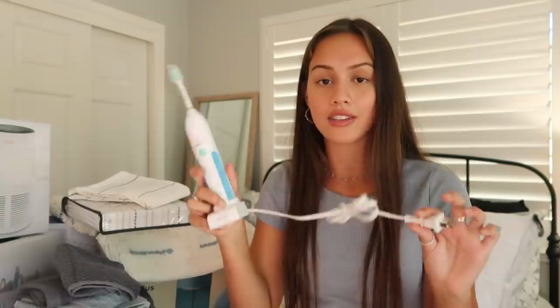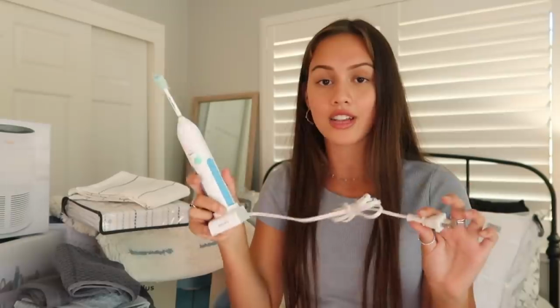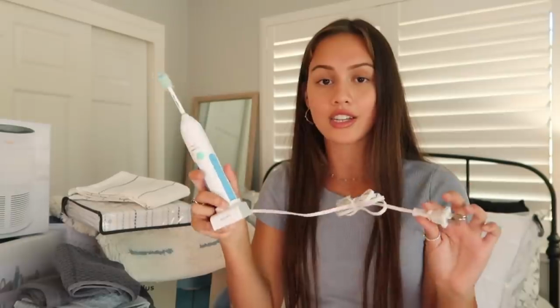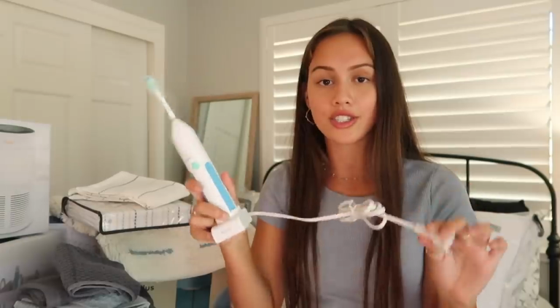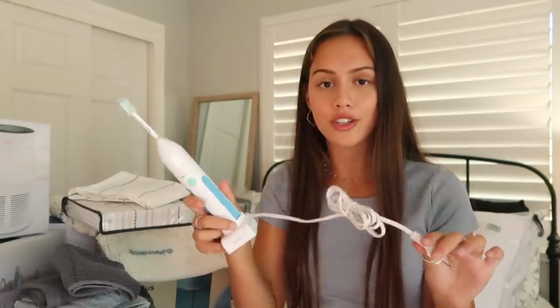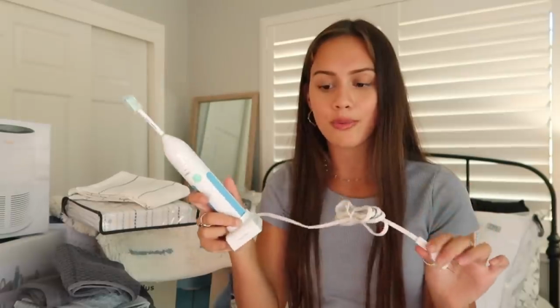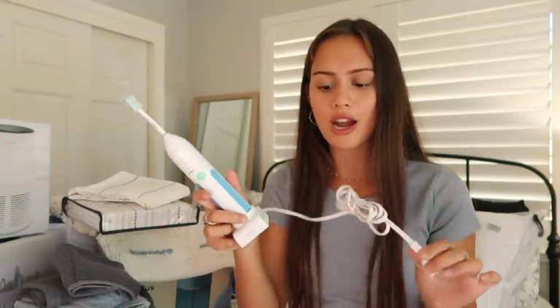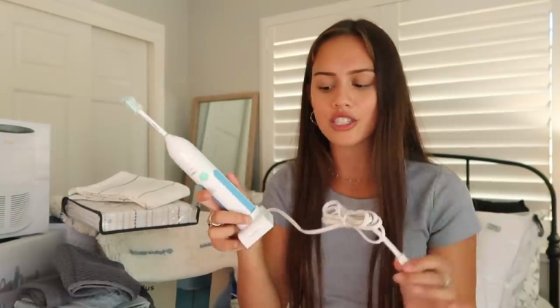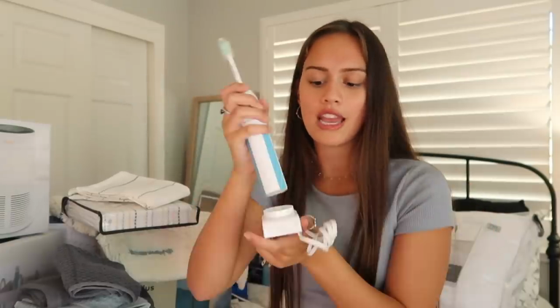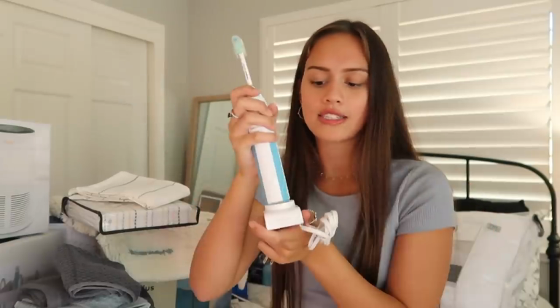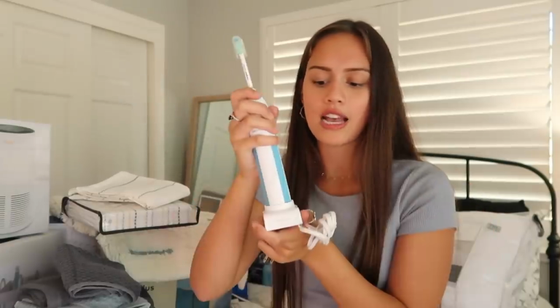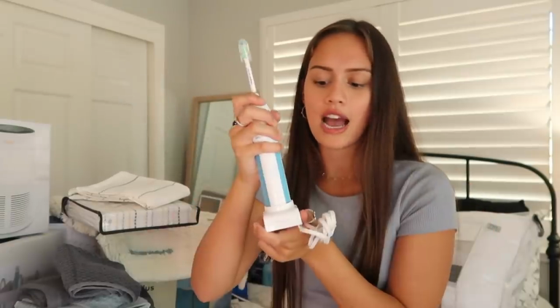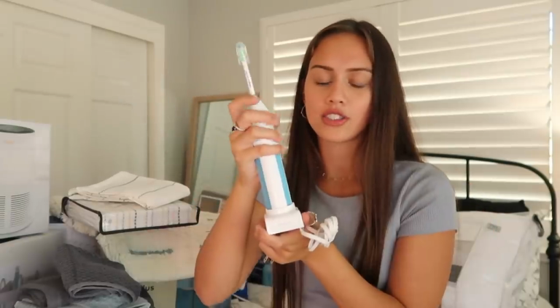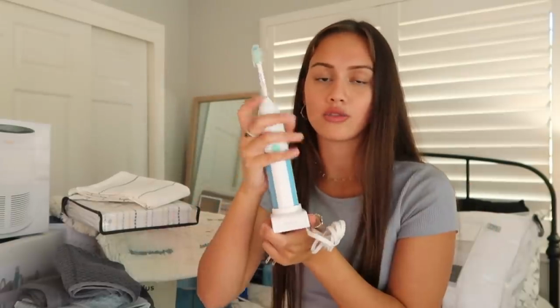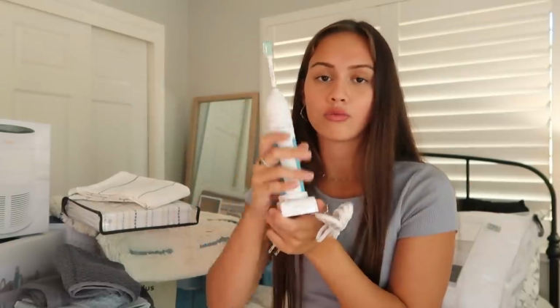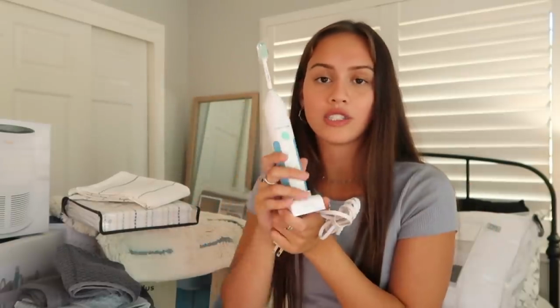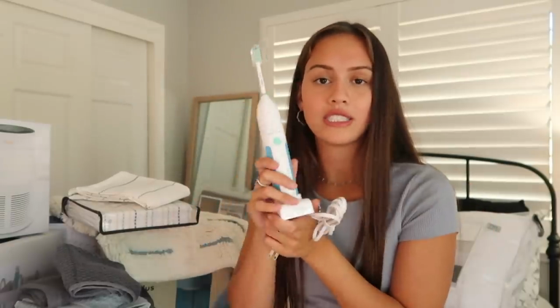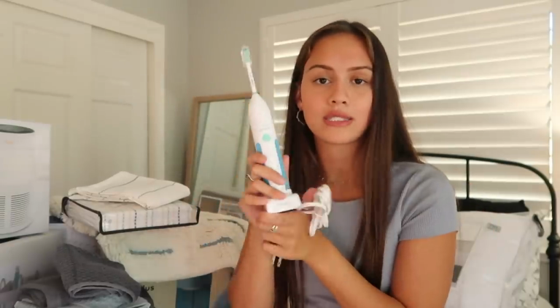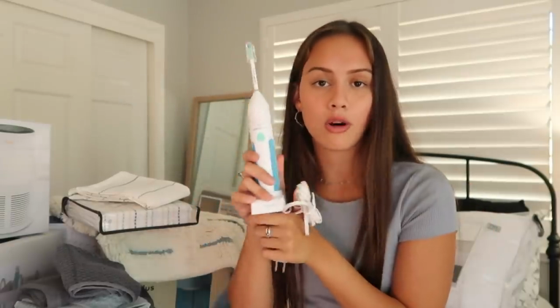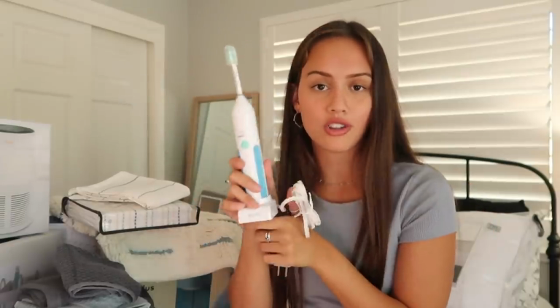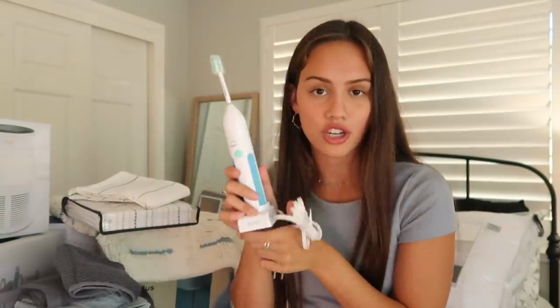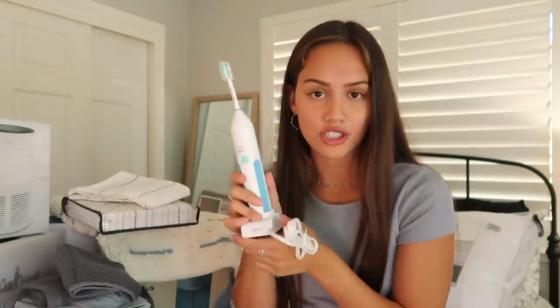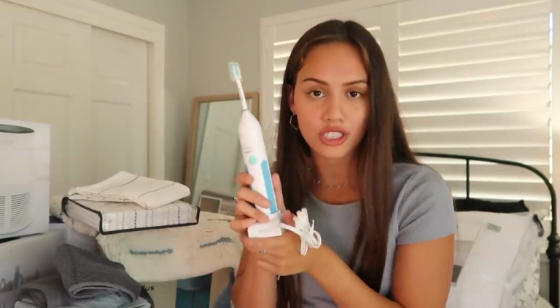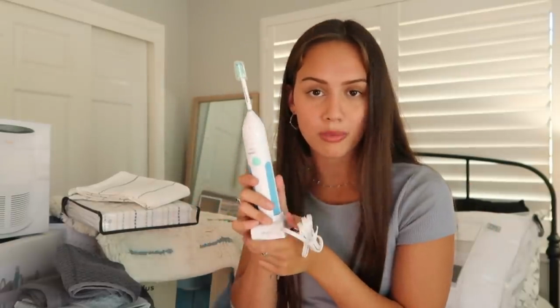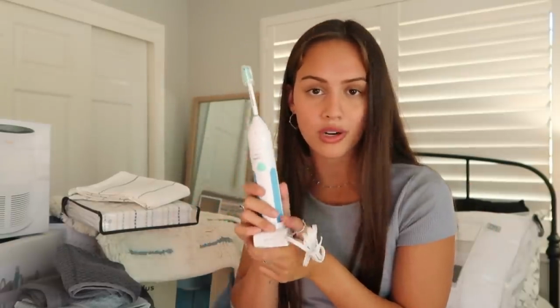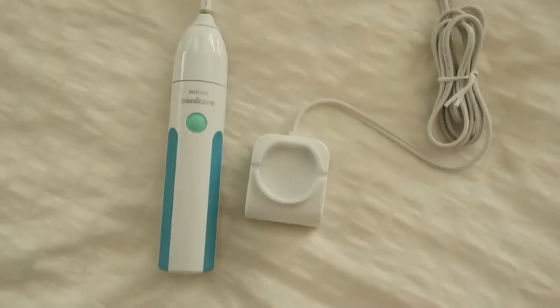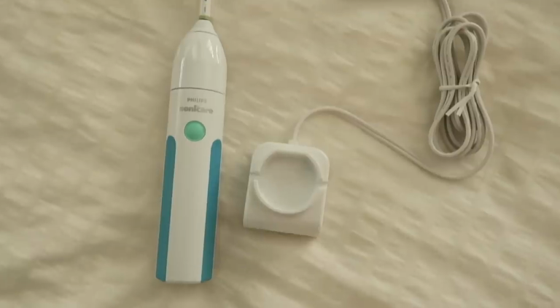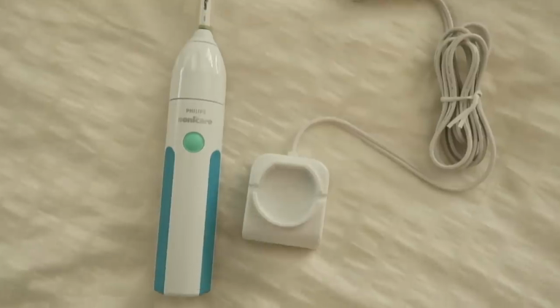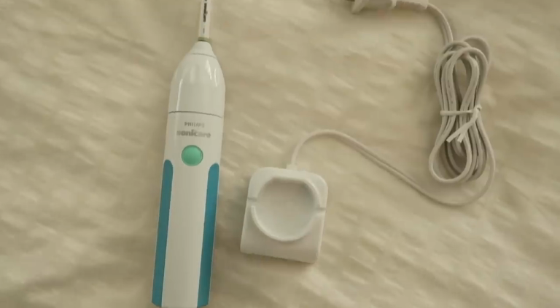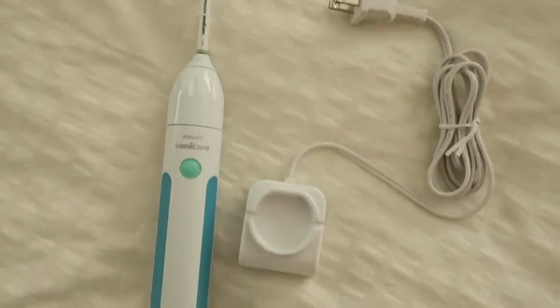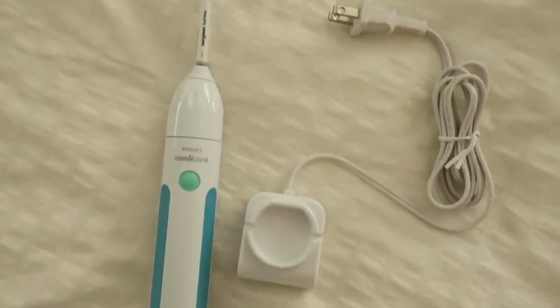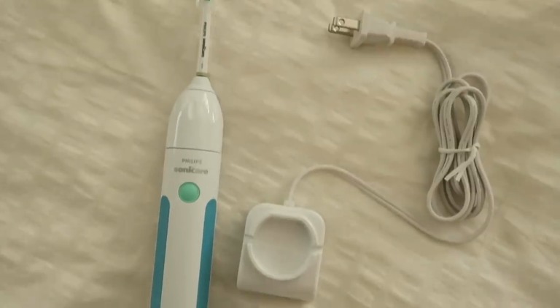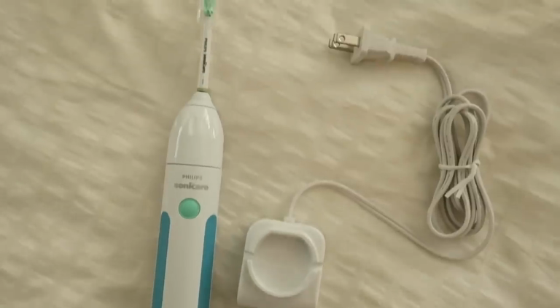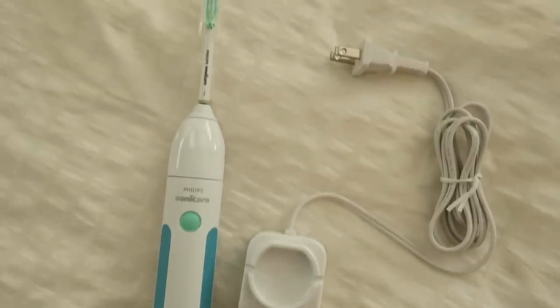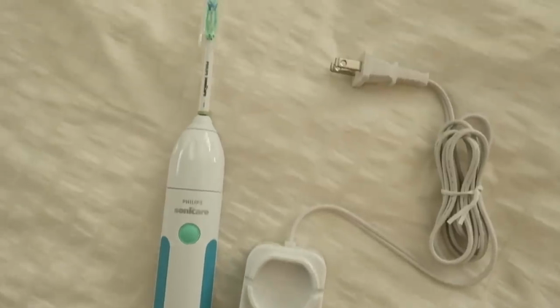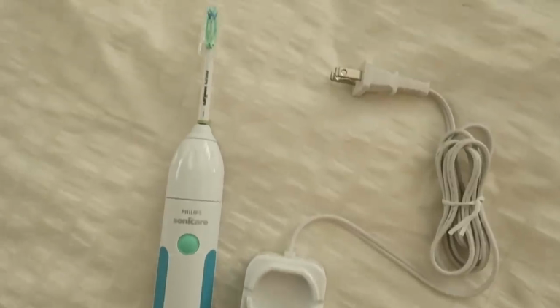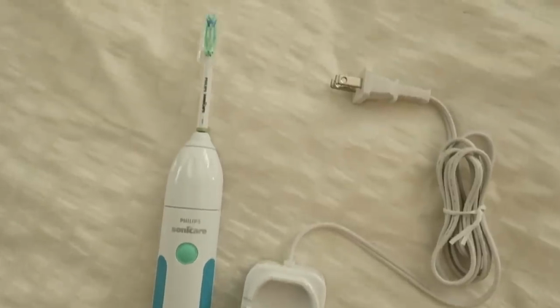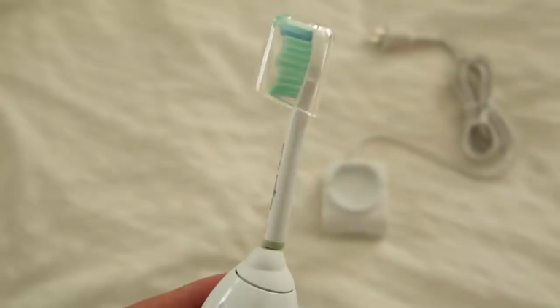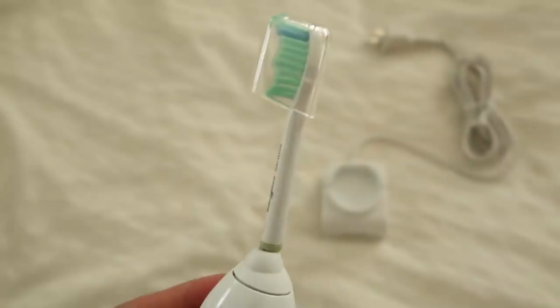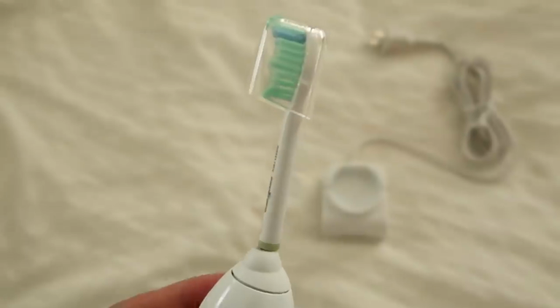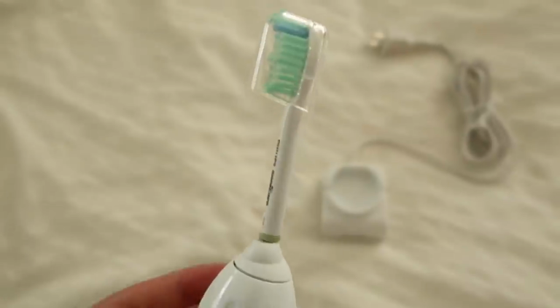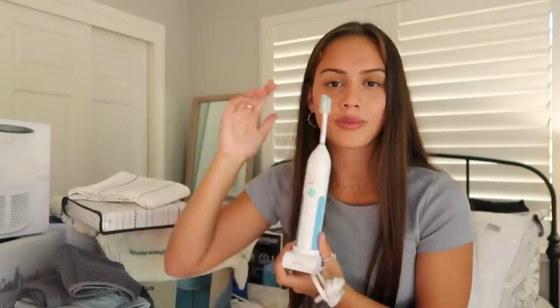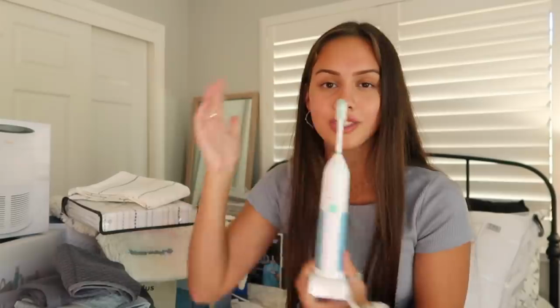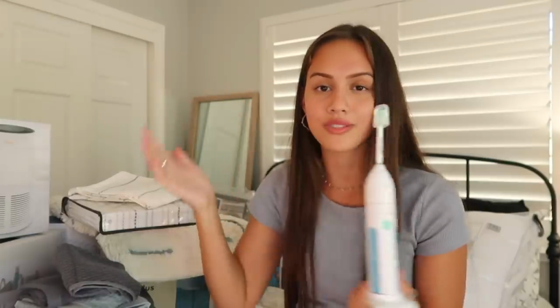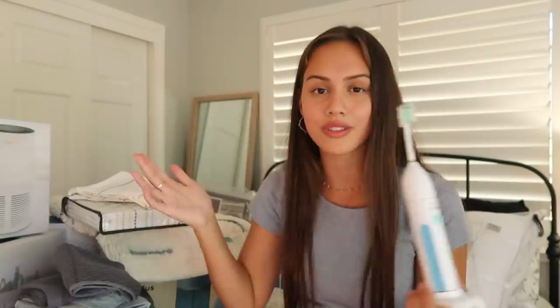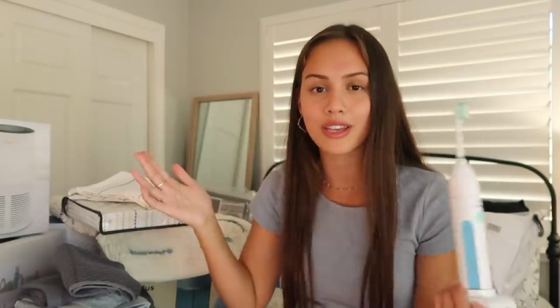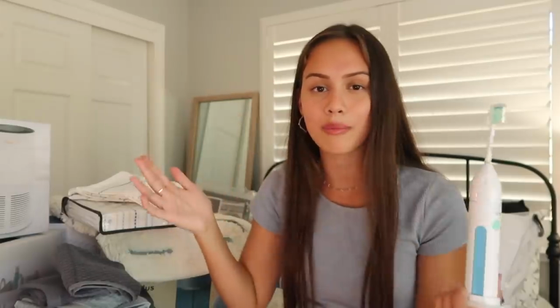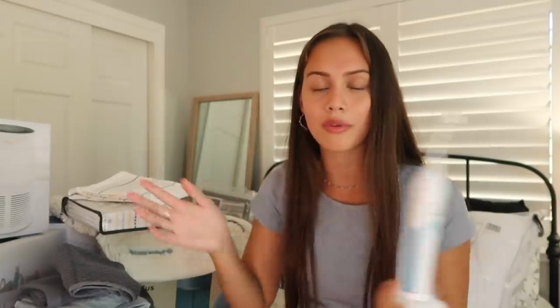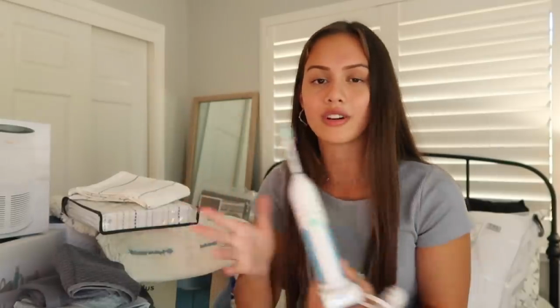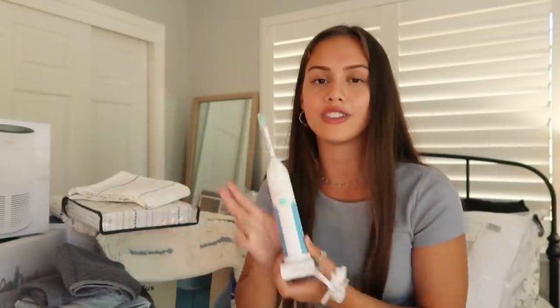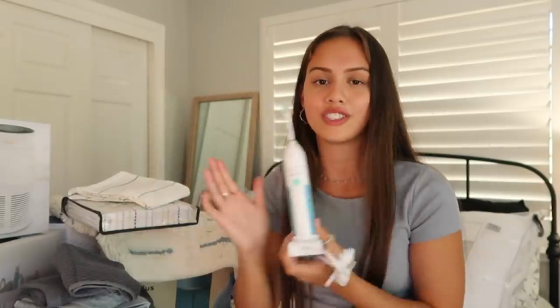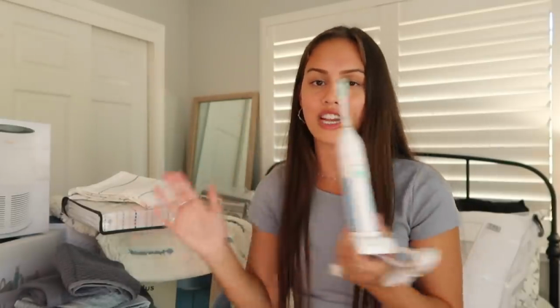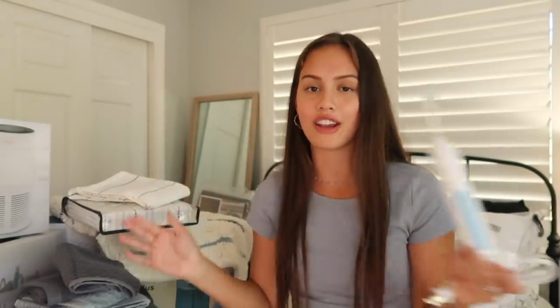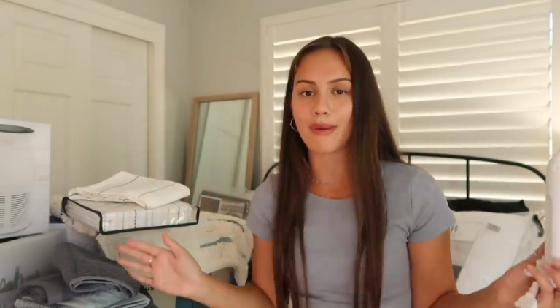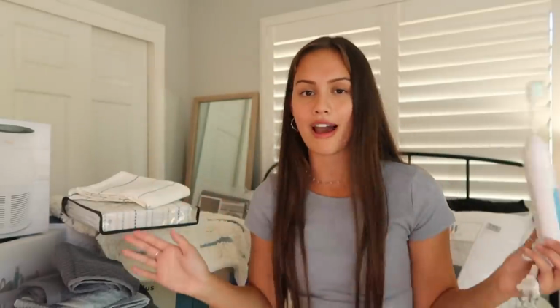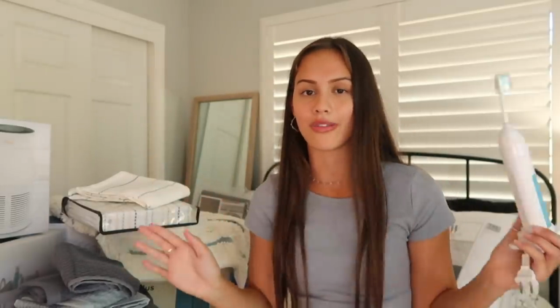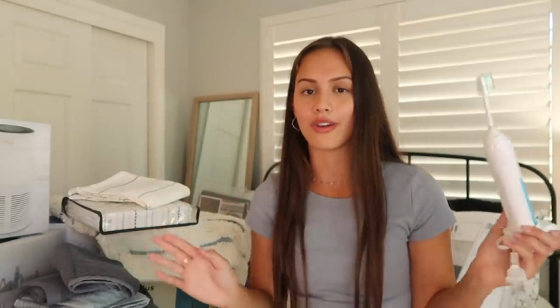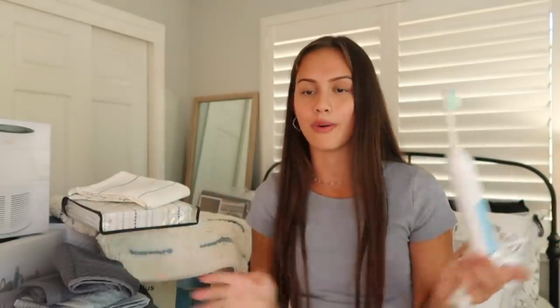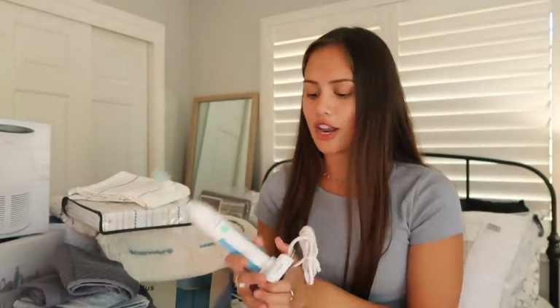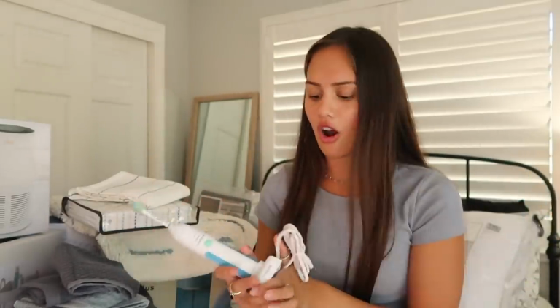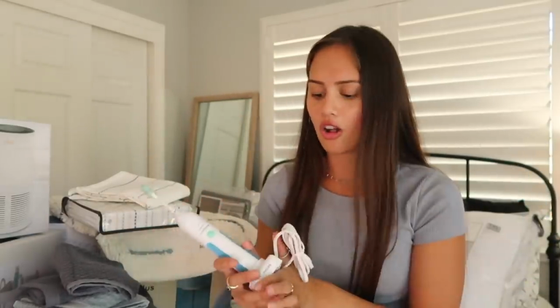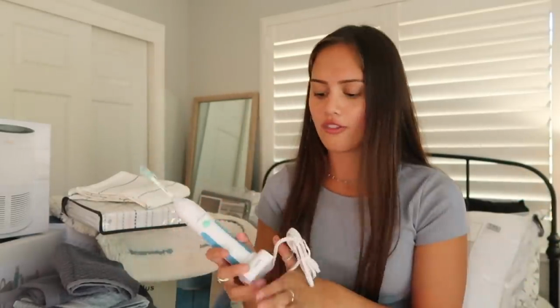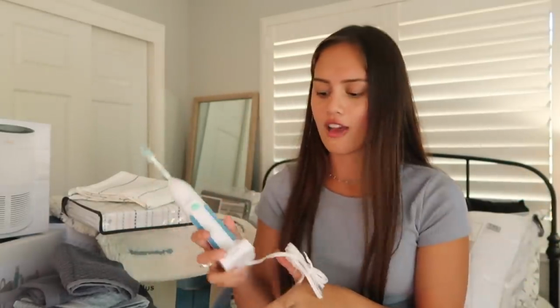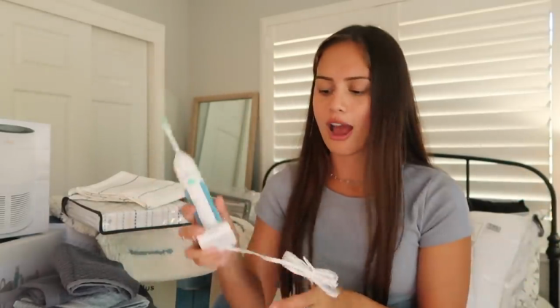I also got an electric toothbrush. It has a really small charging port, which I really like about it, and it also comes with a cover — which is really important when sharing a bathroom.